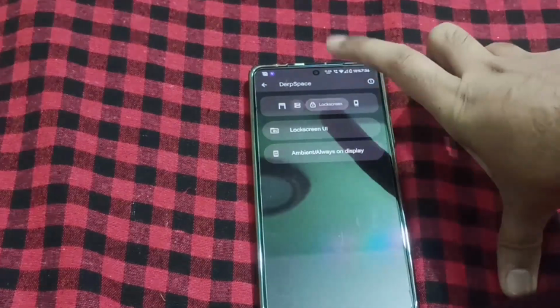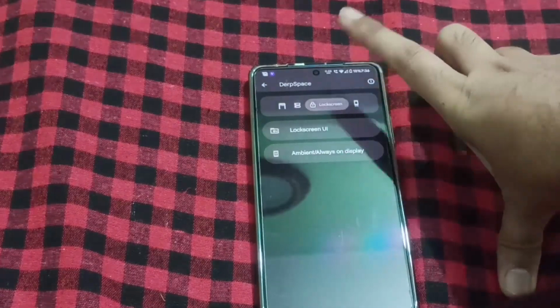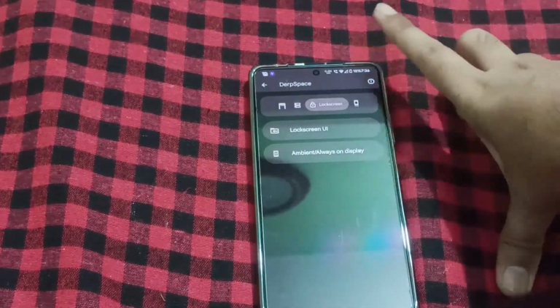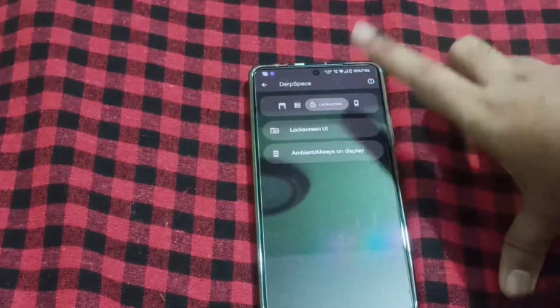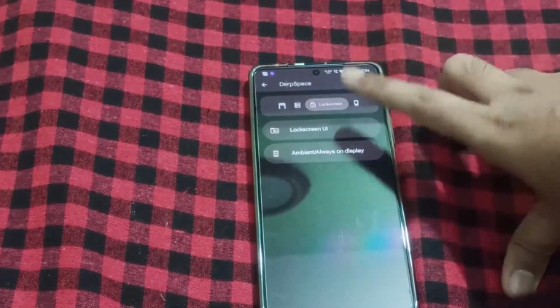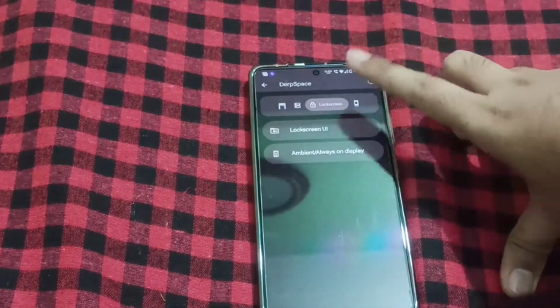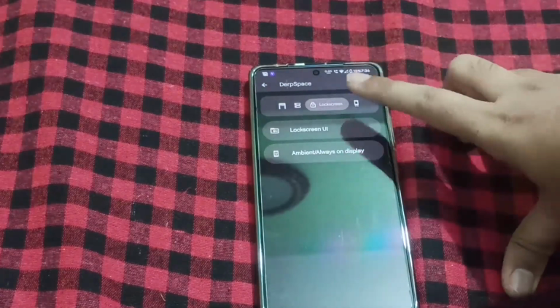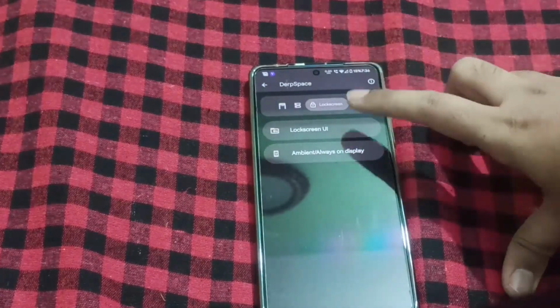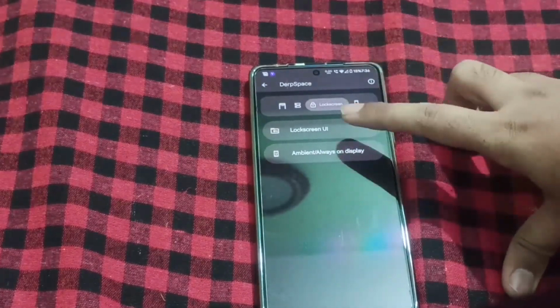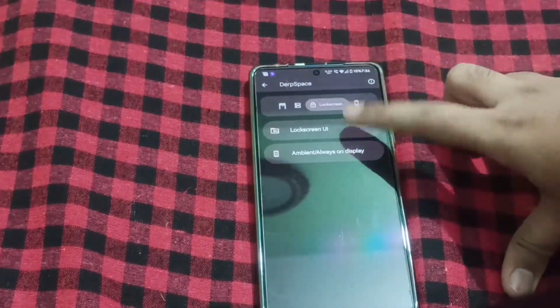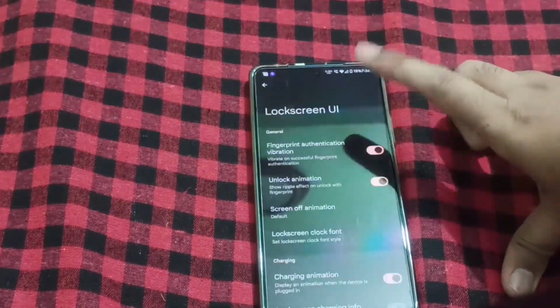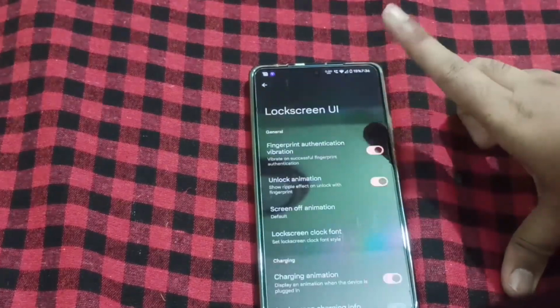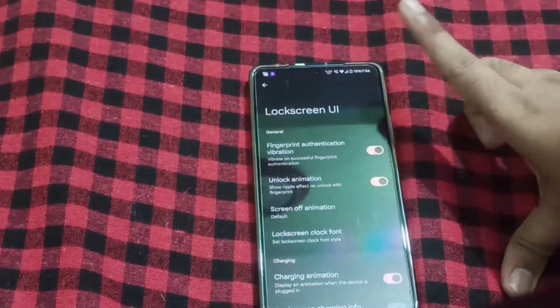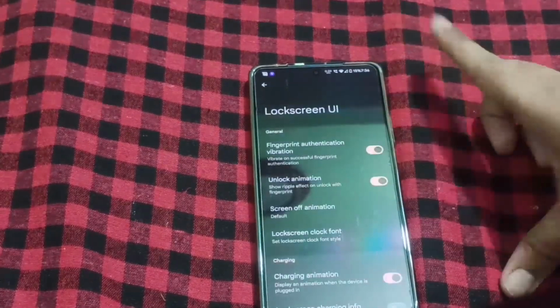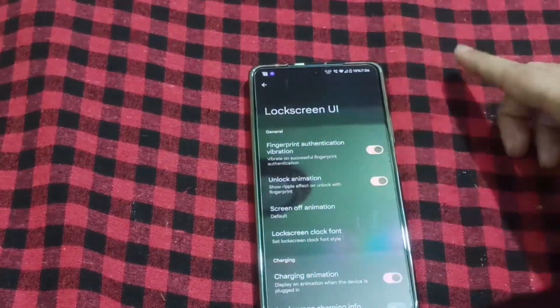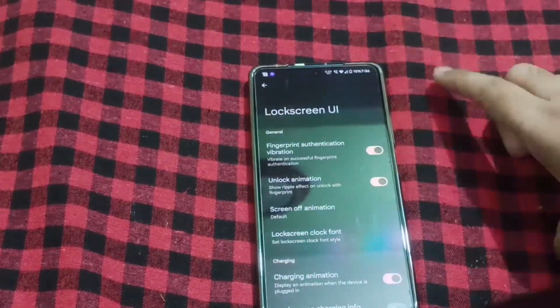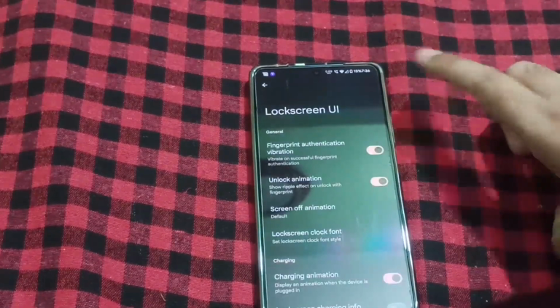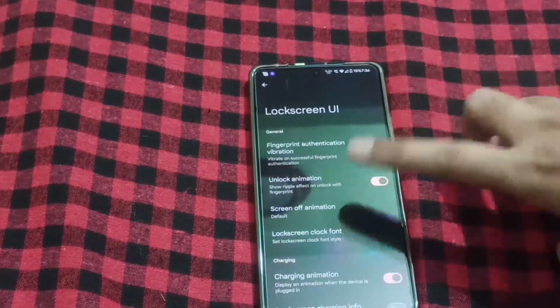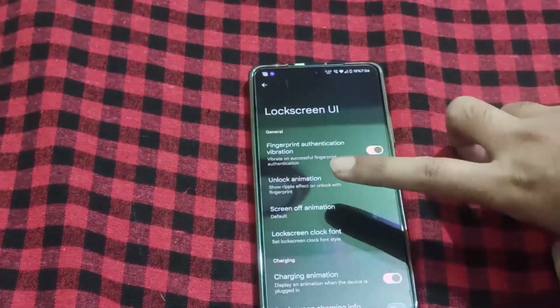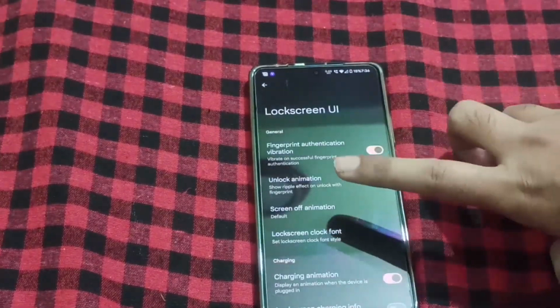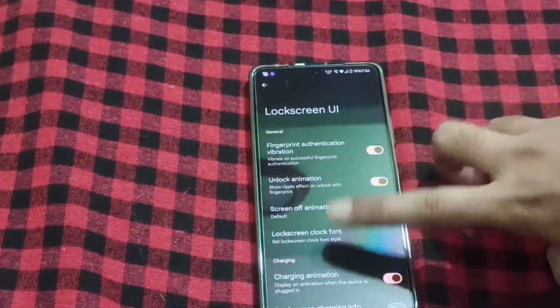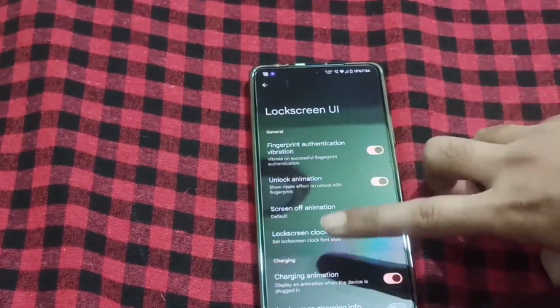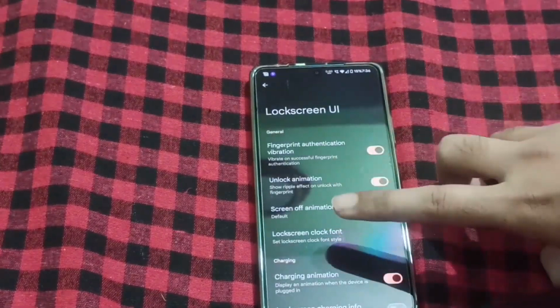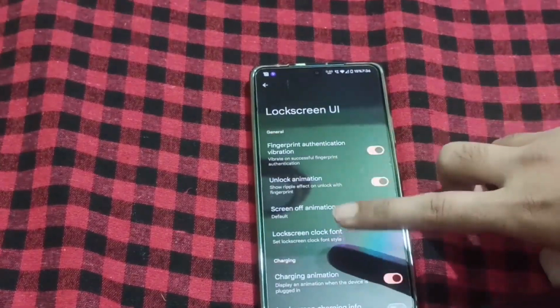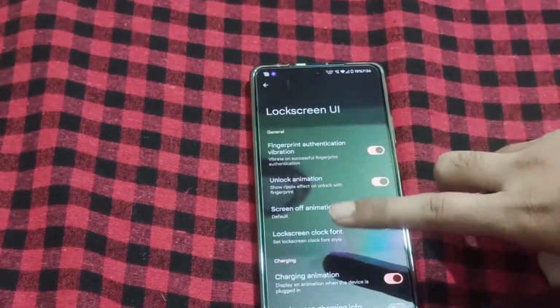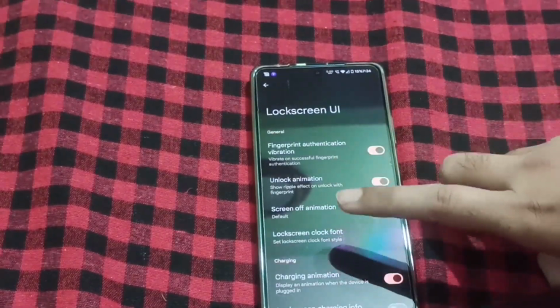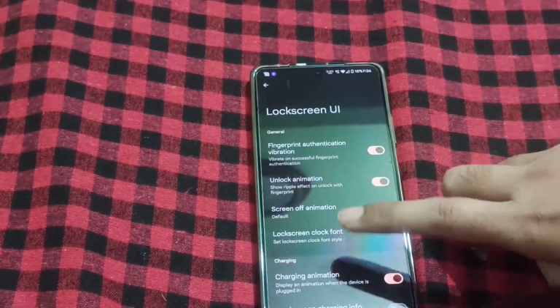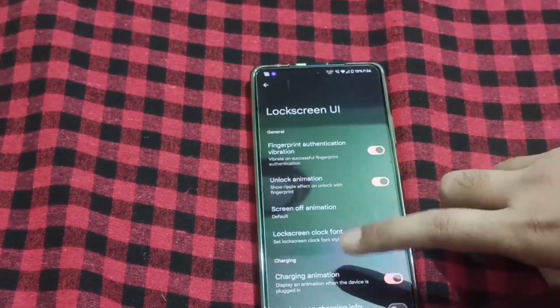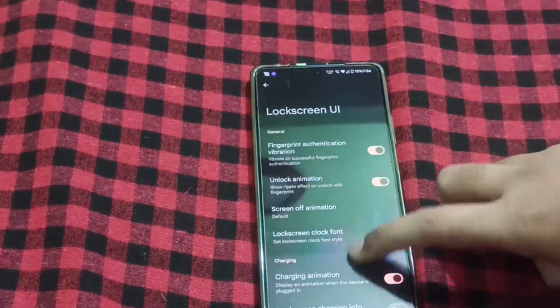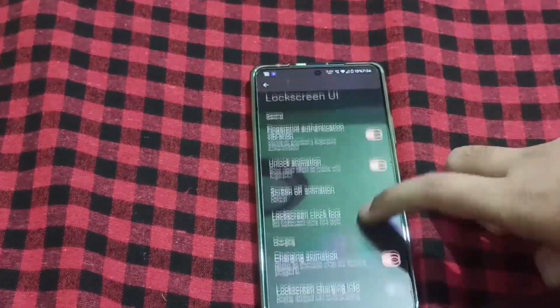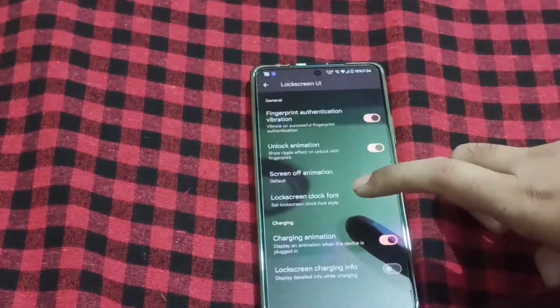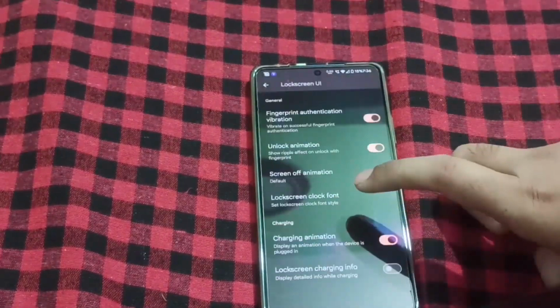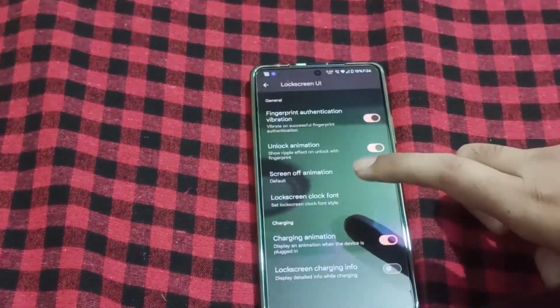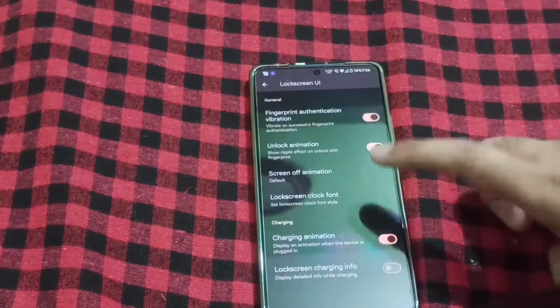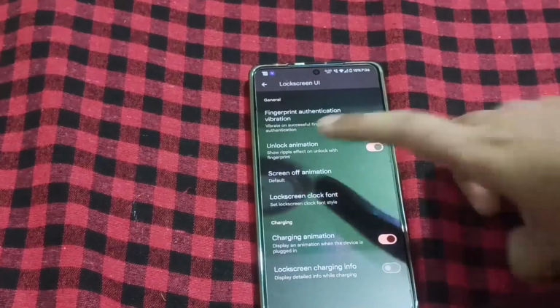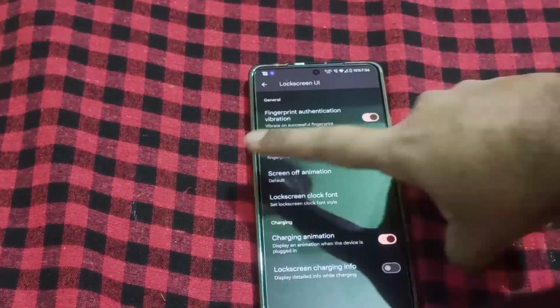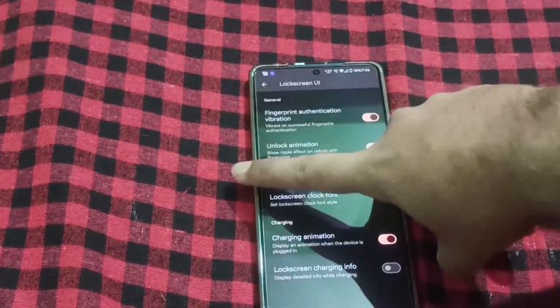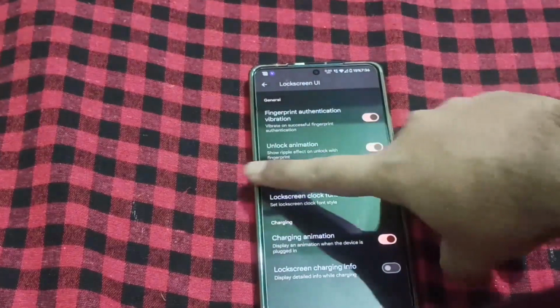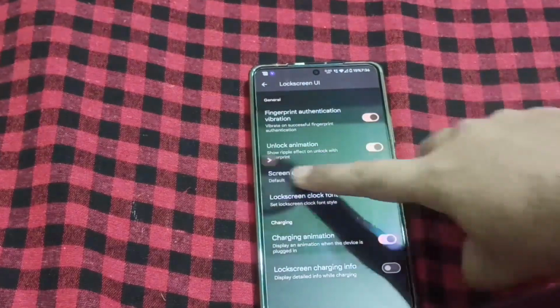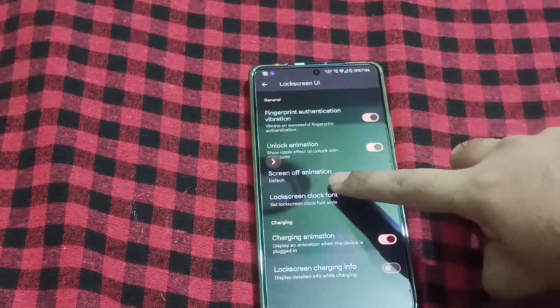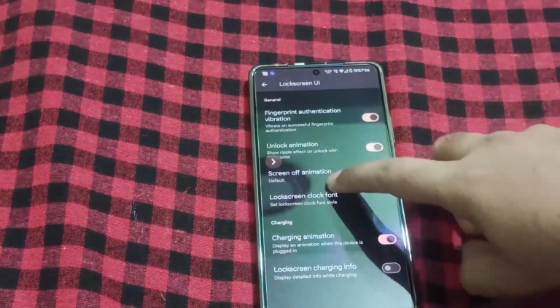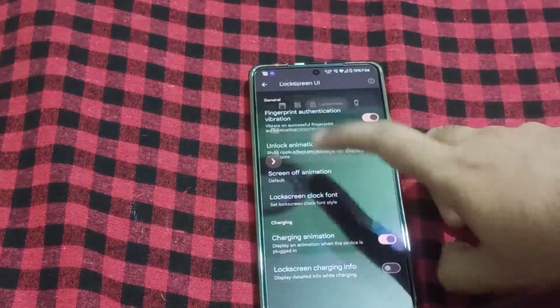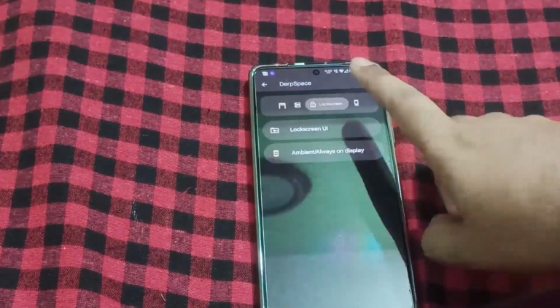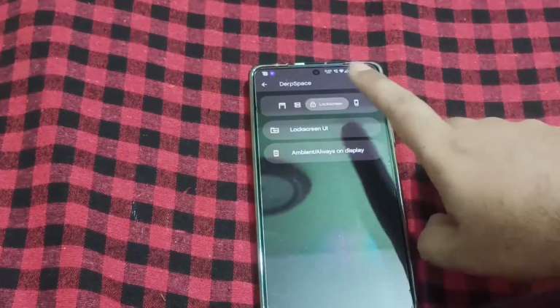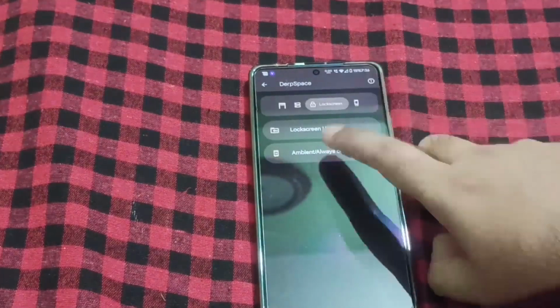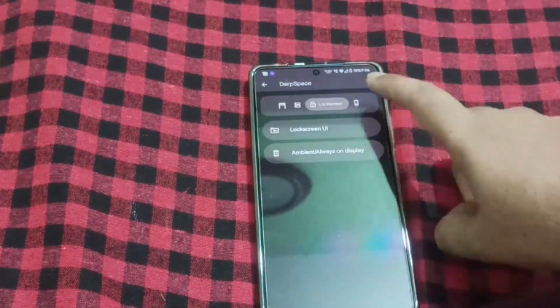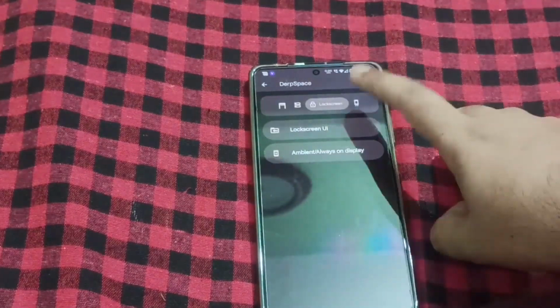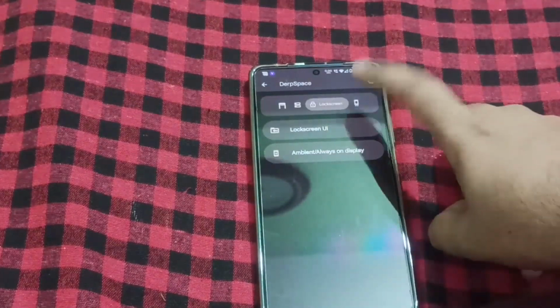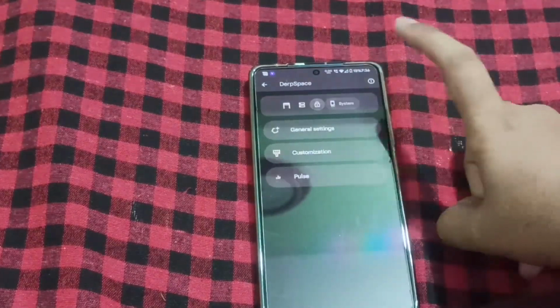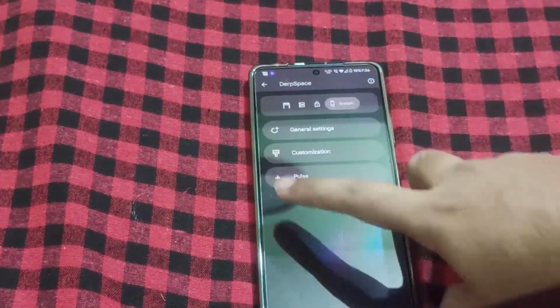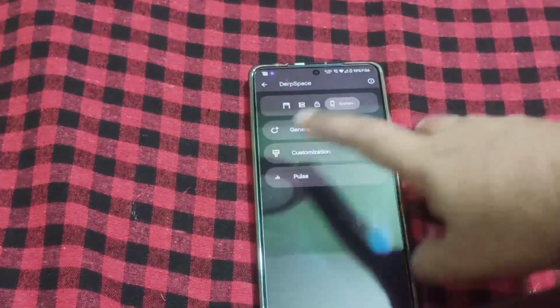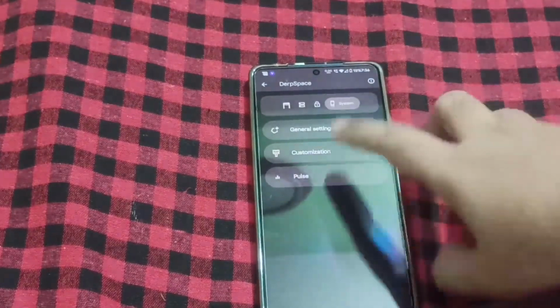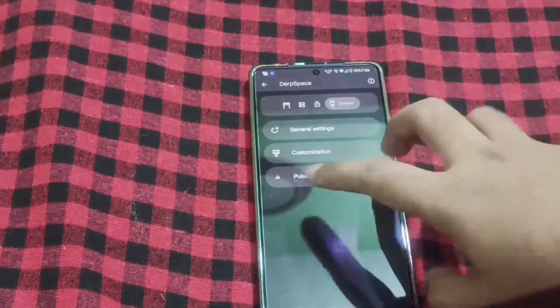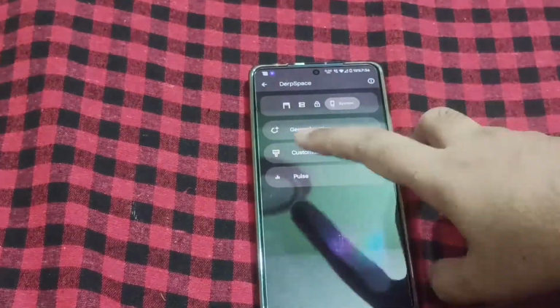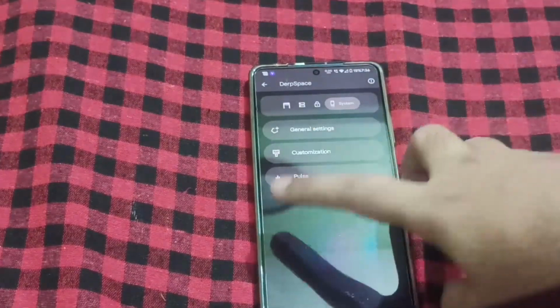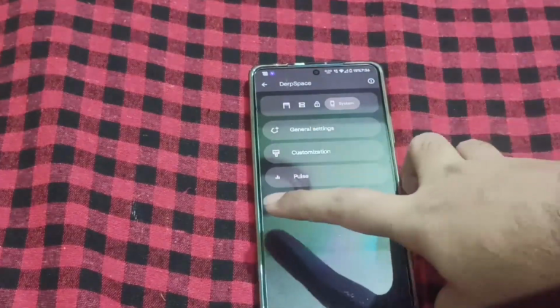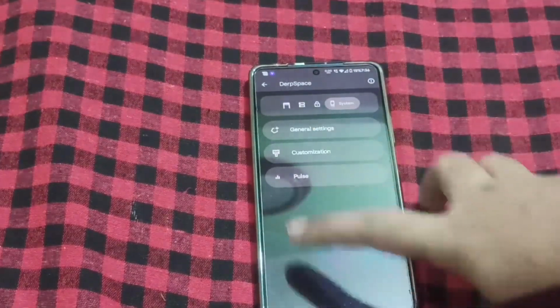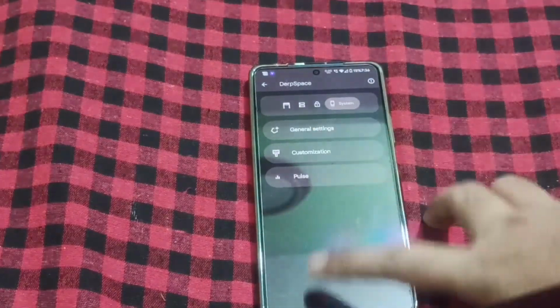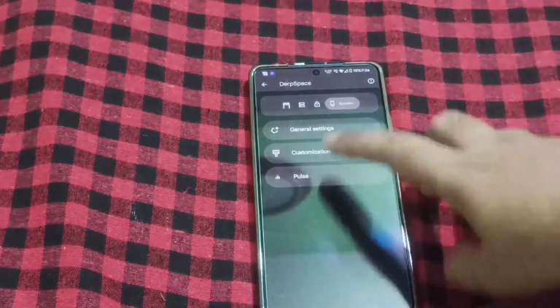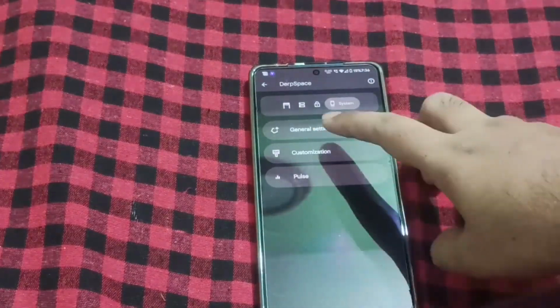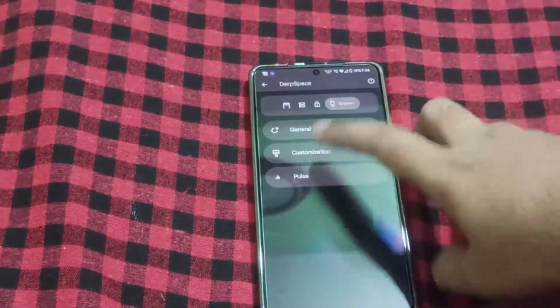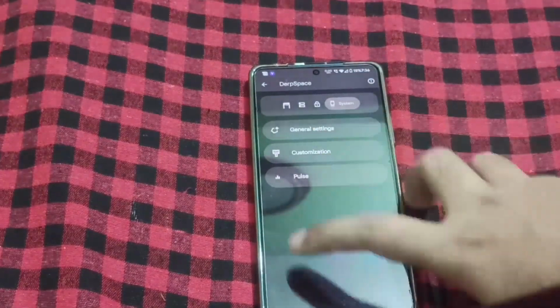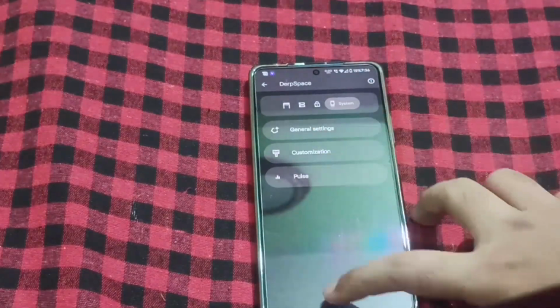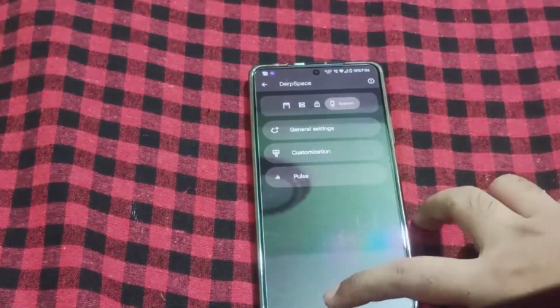If I go to the lock screen, the UI will show charging animations. General settings include Pulse and Customization.